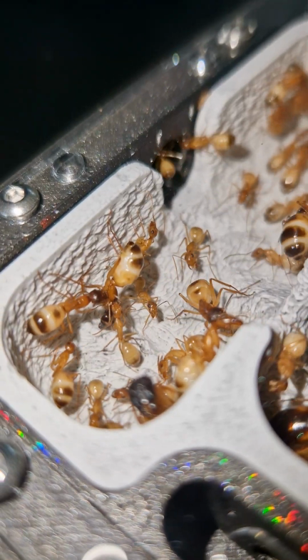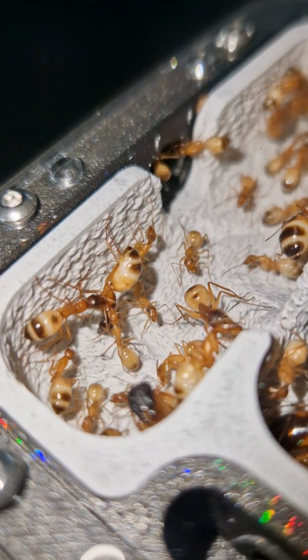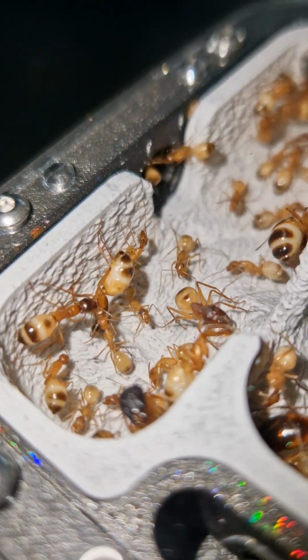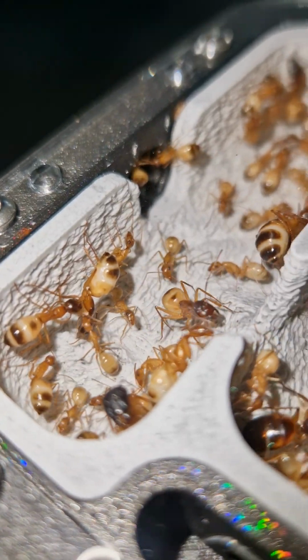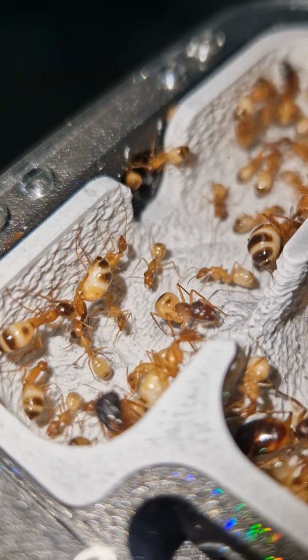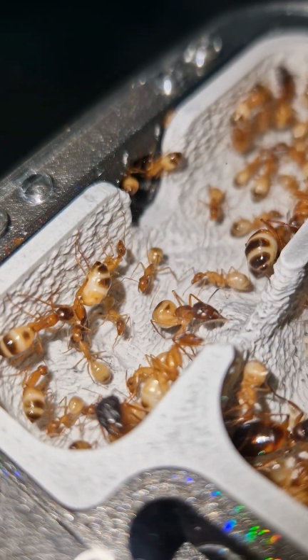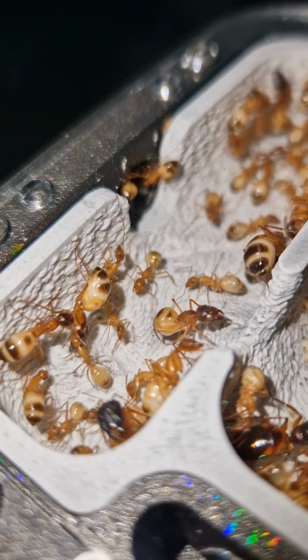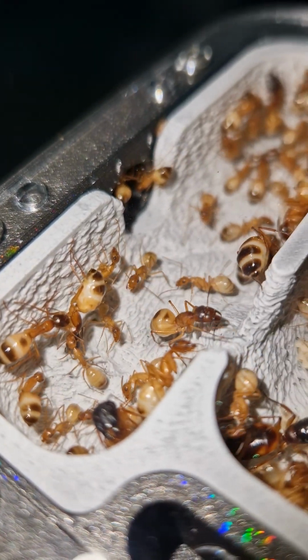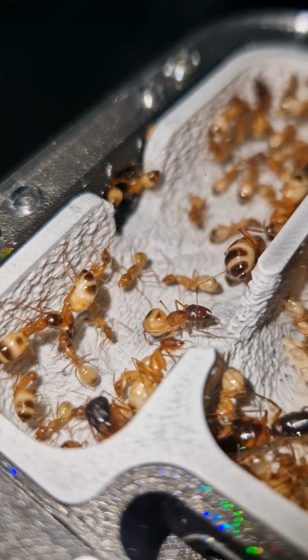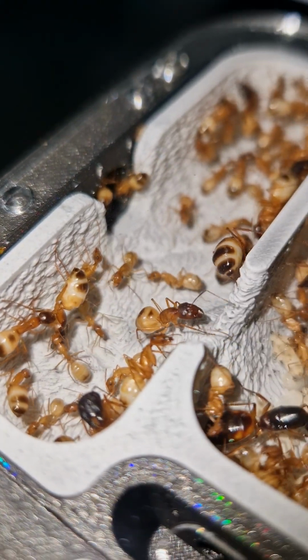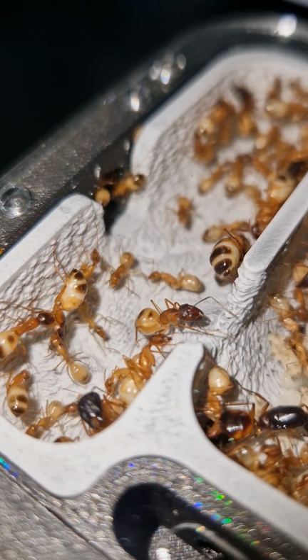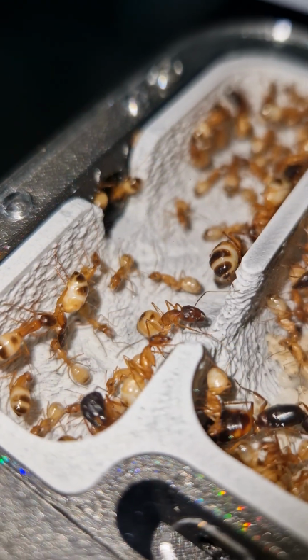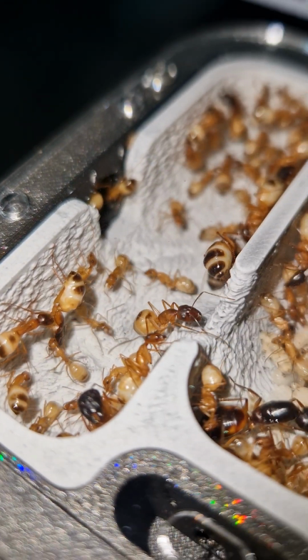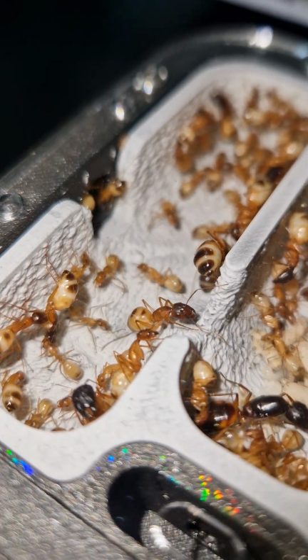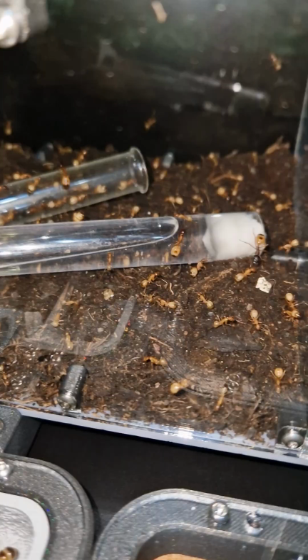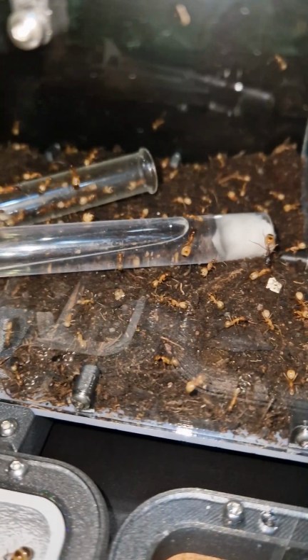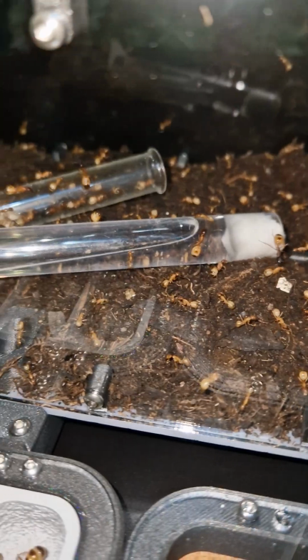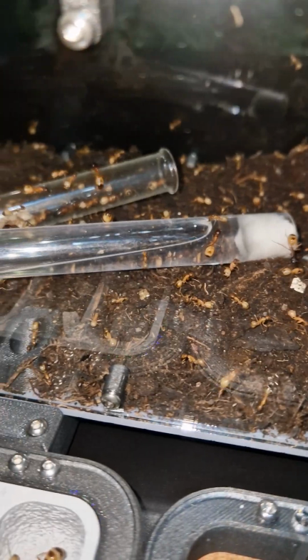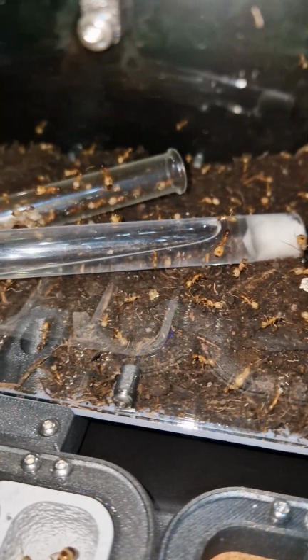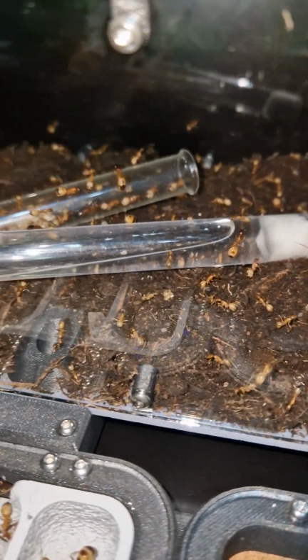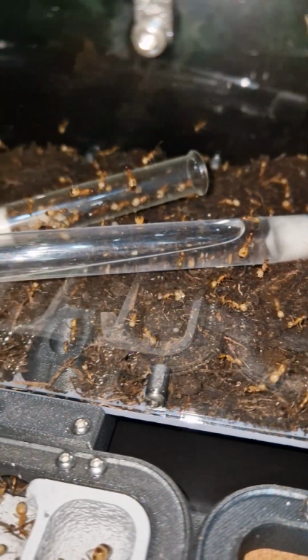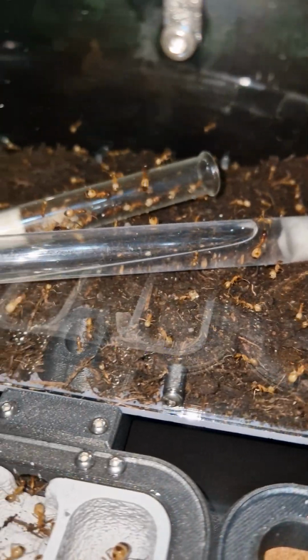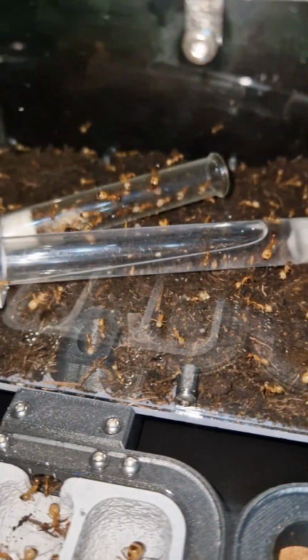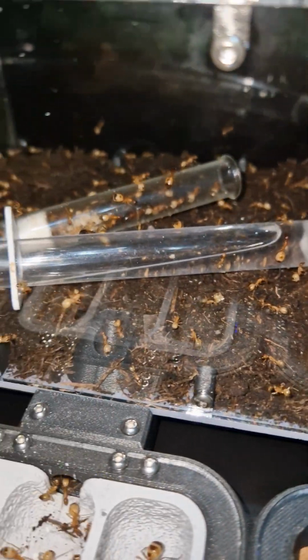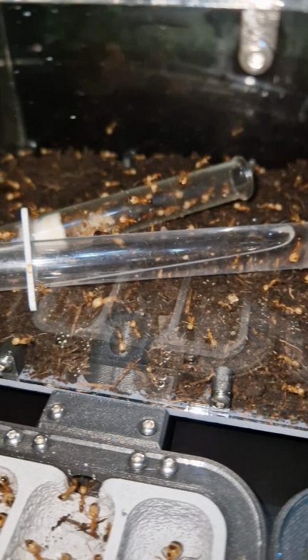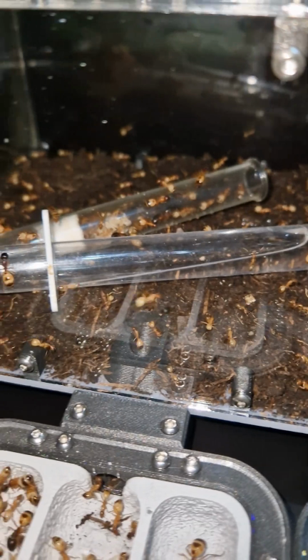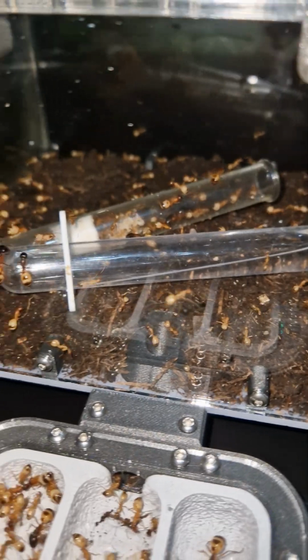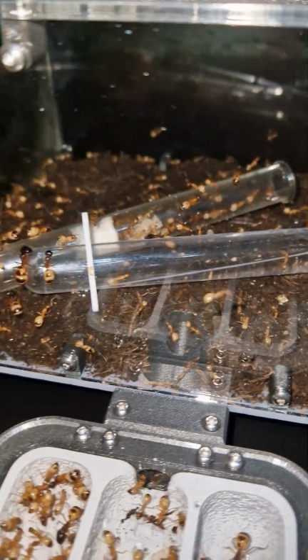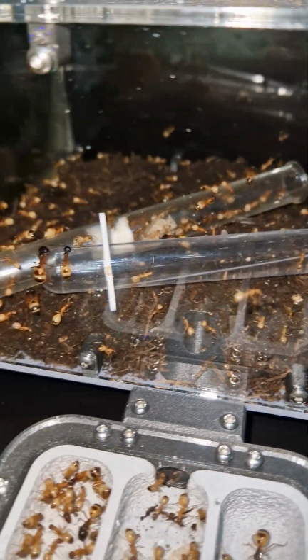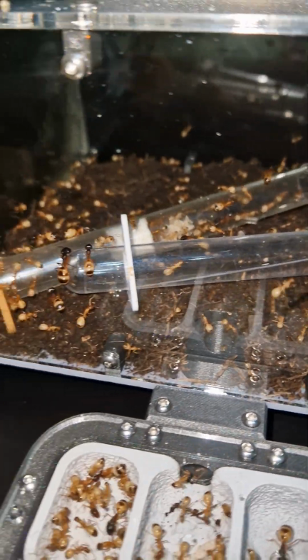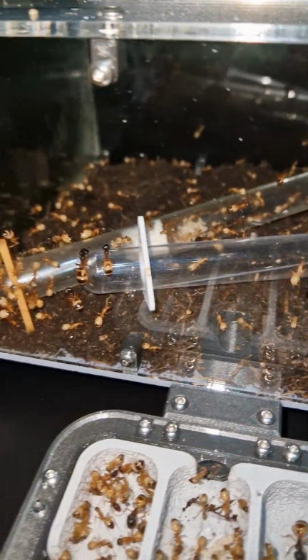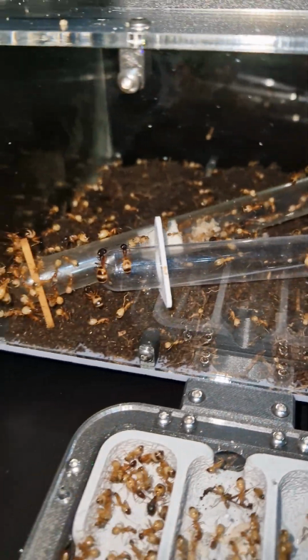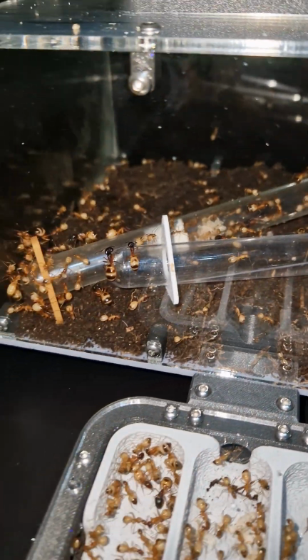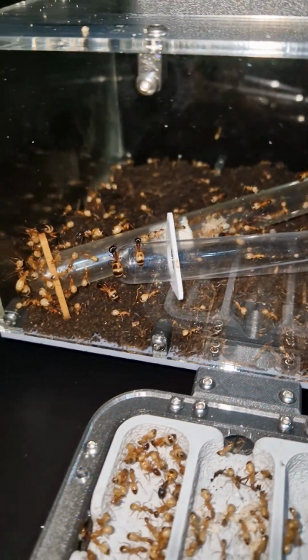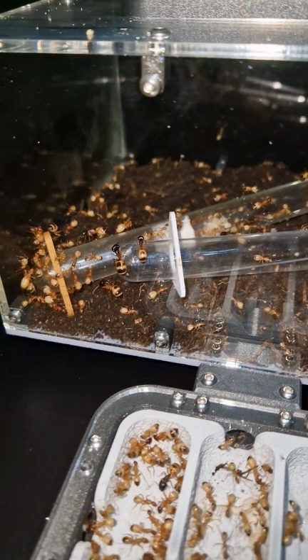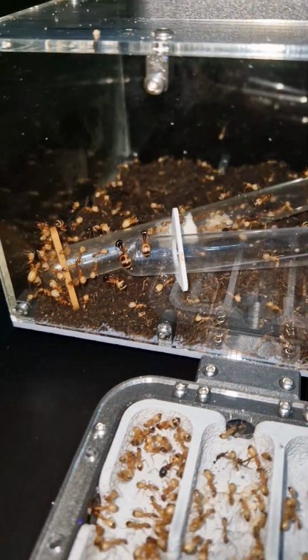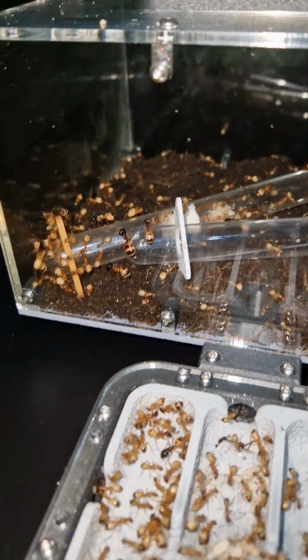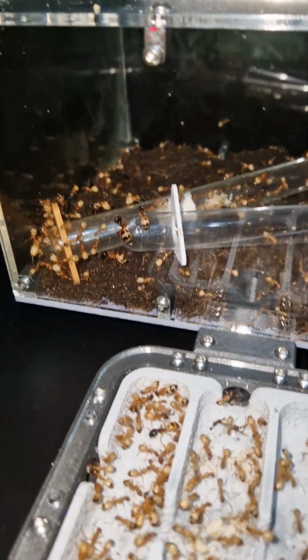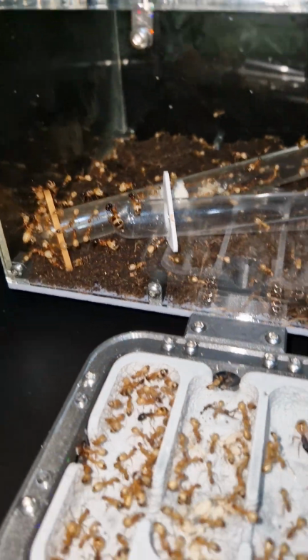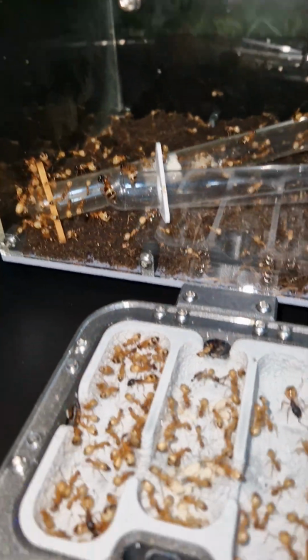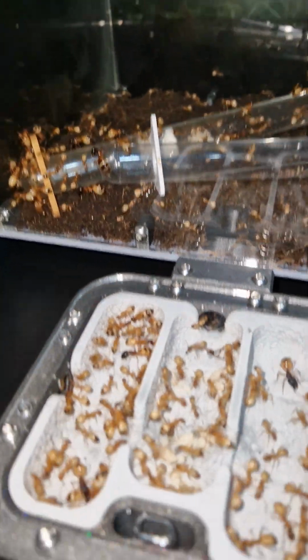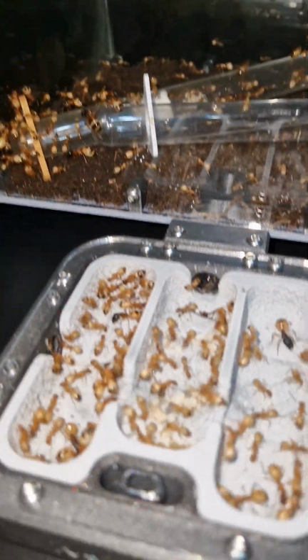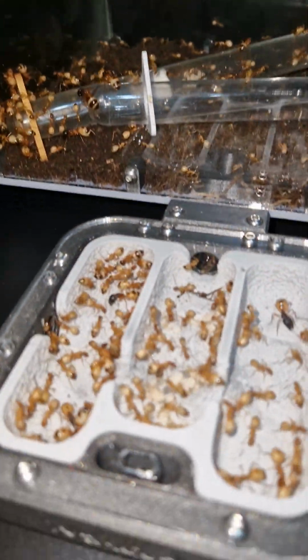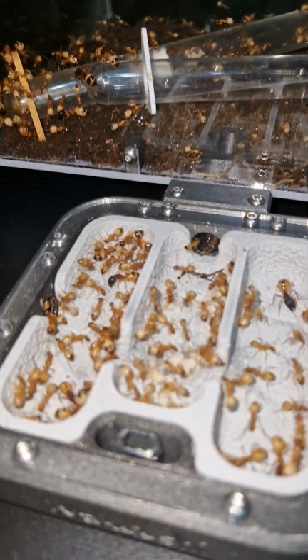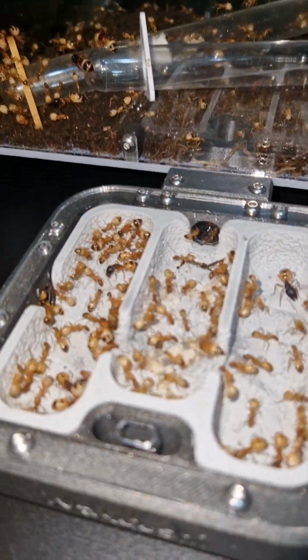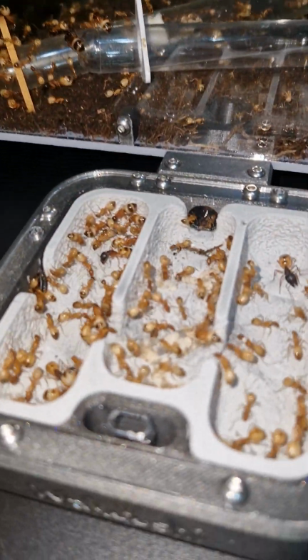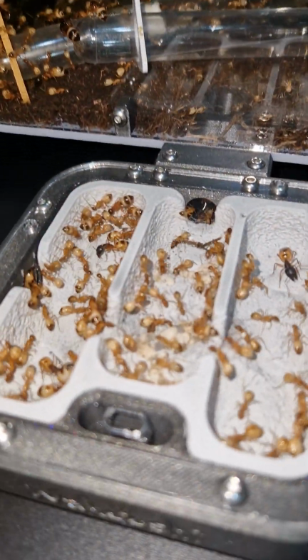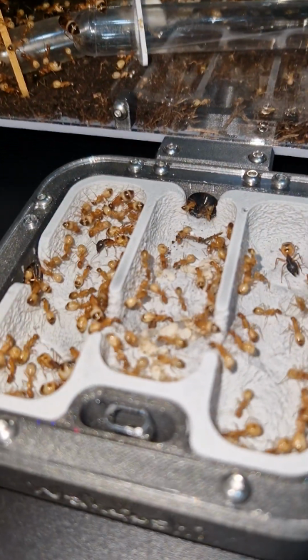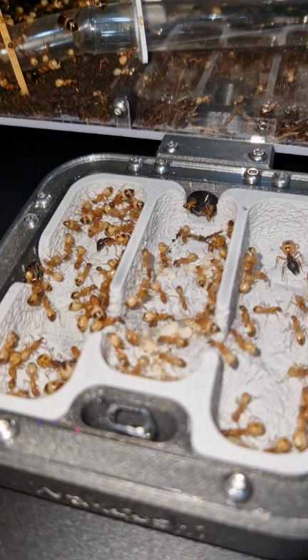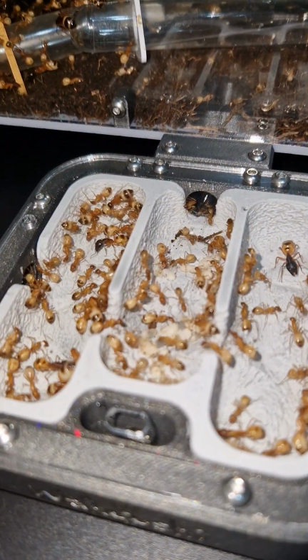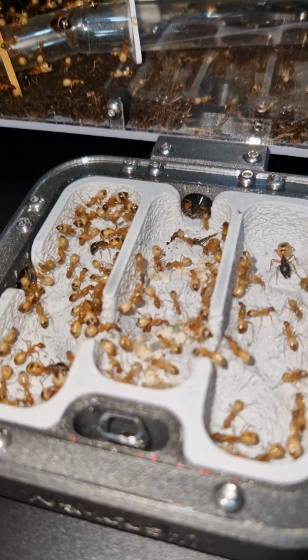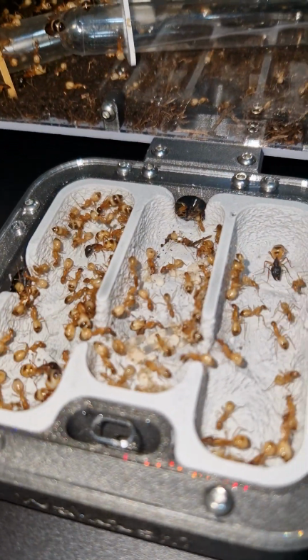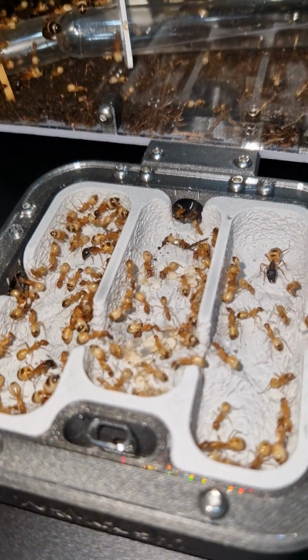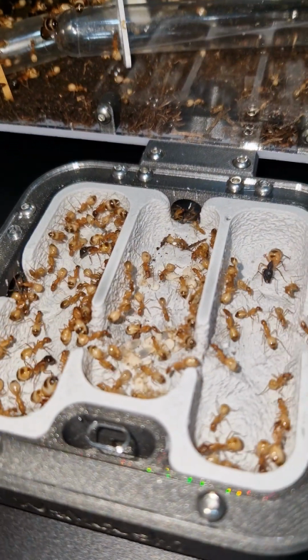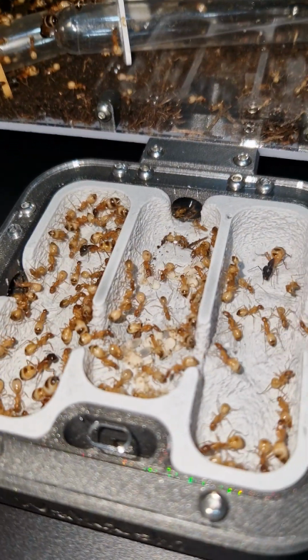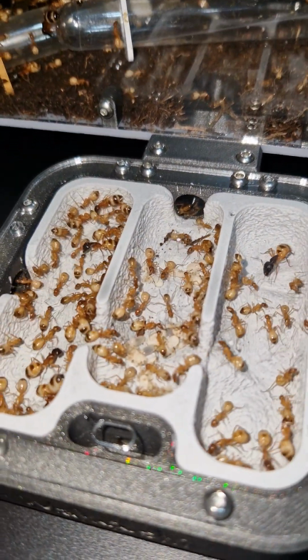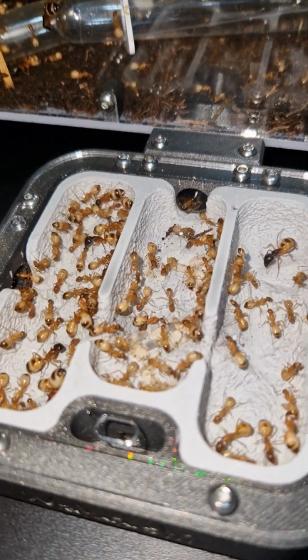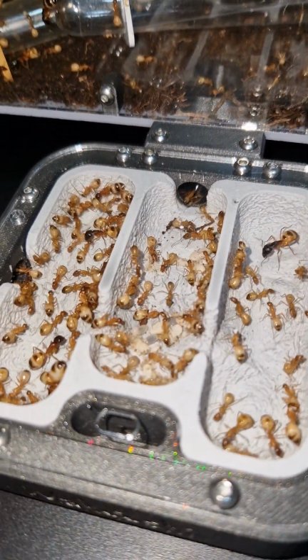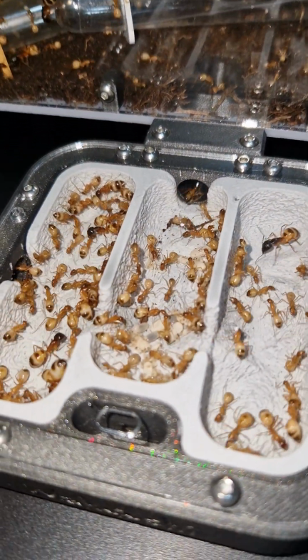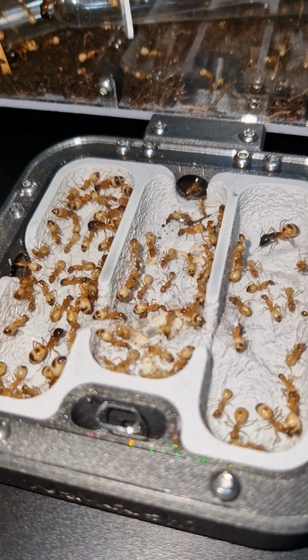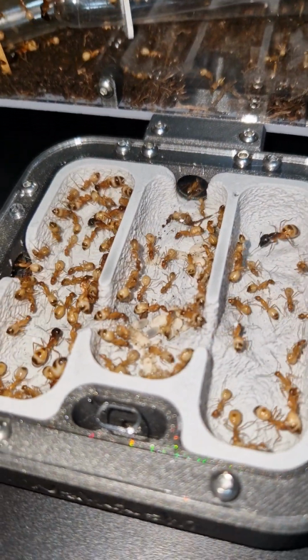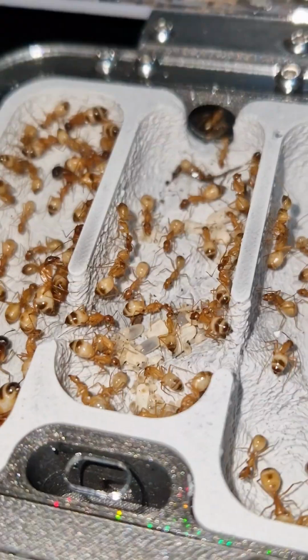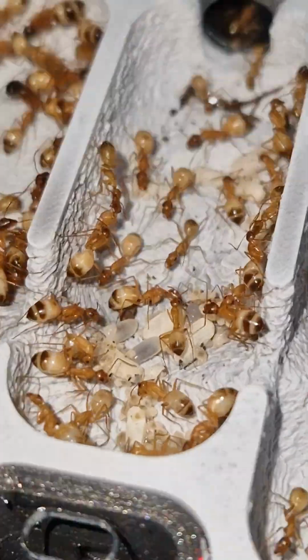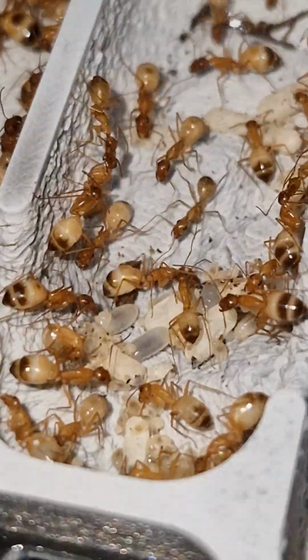It's looking pretty hectic still, but that will settle soon. The ants have found the nest already, and there's already brood inside.